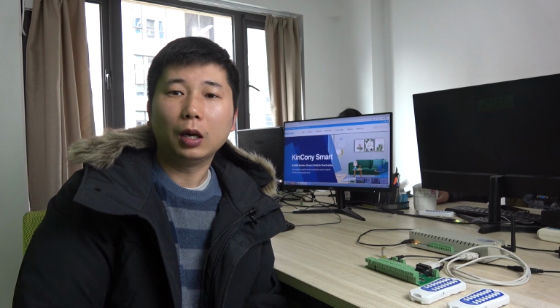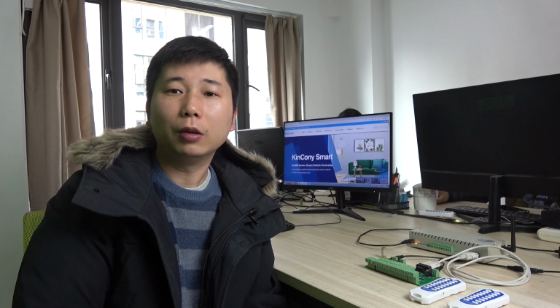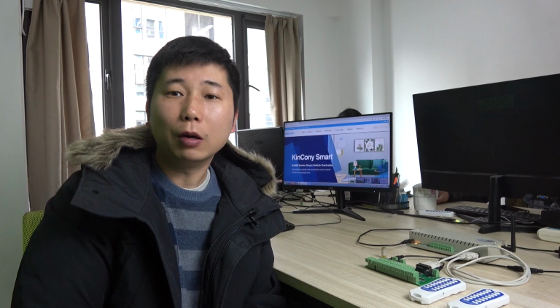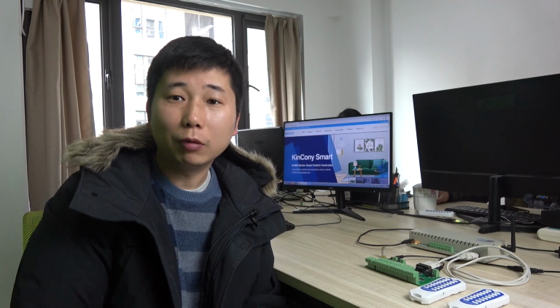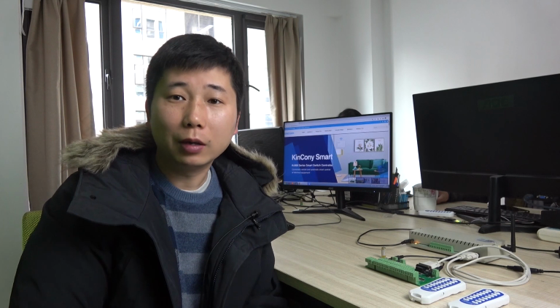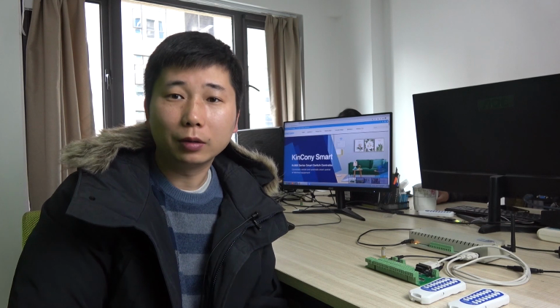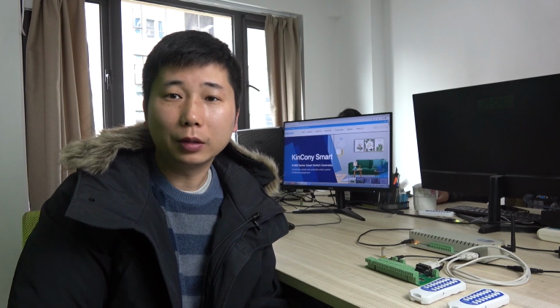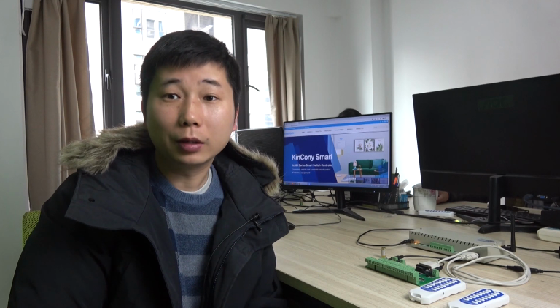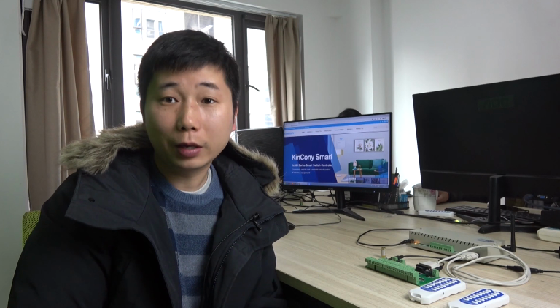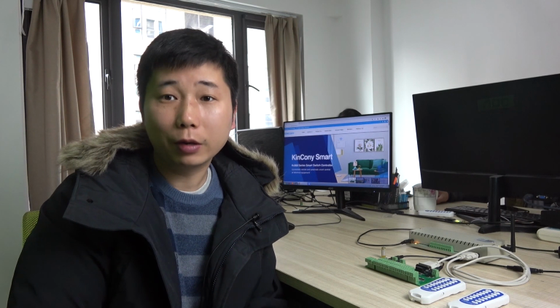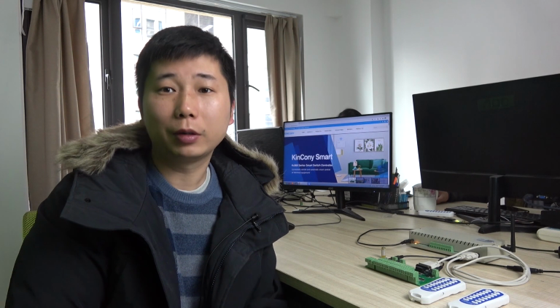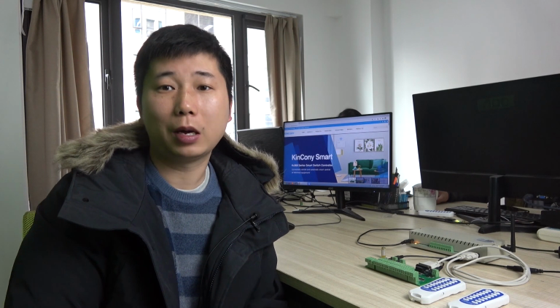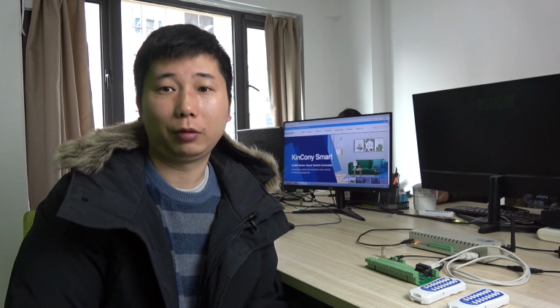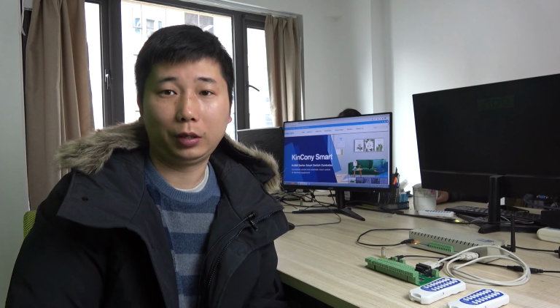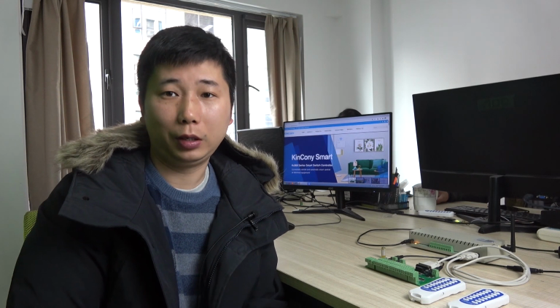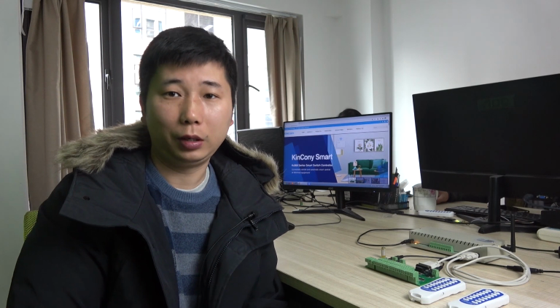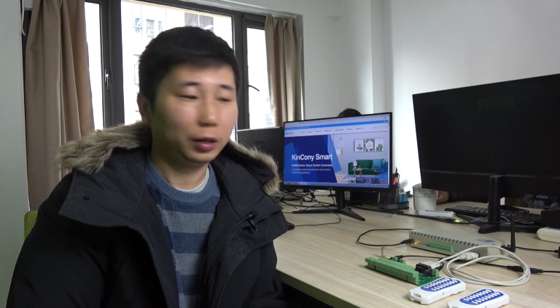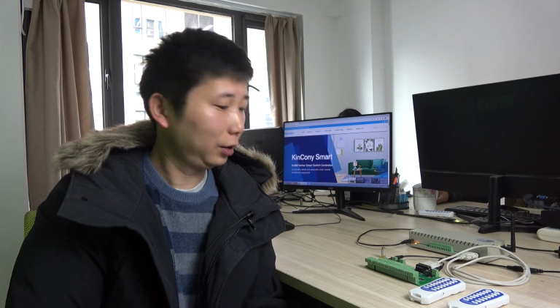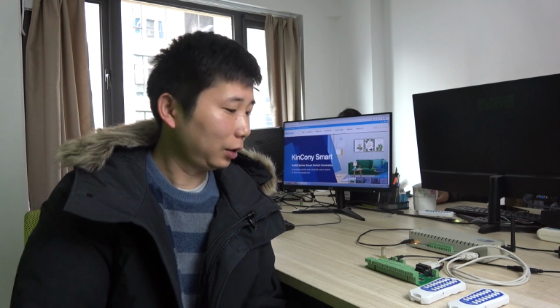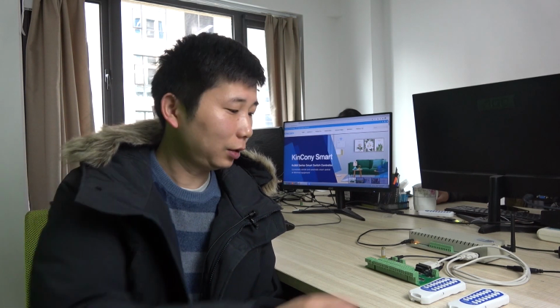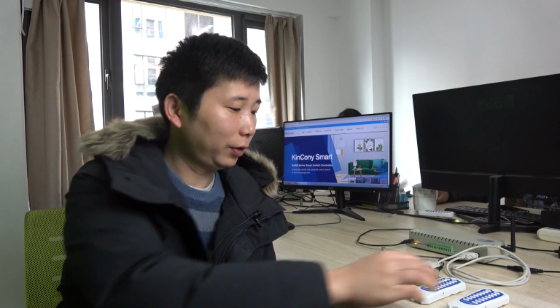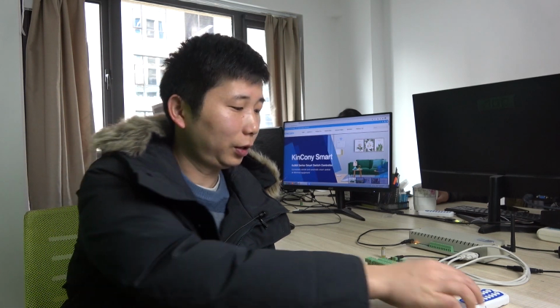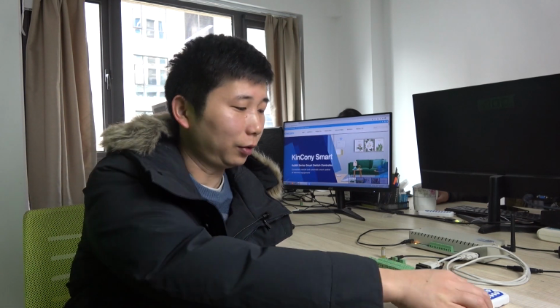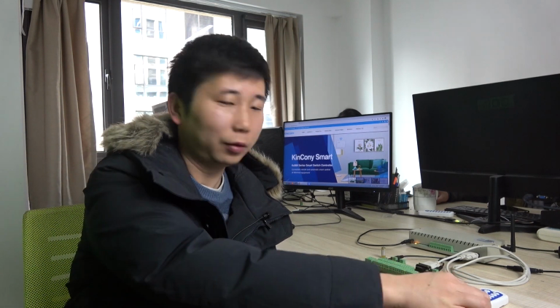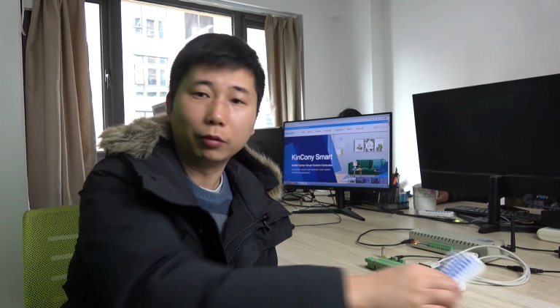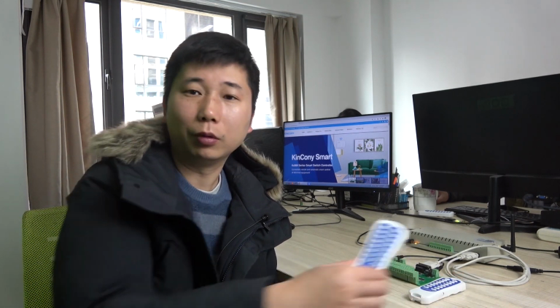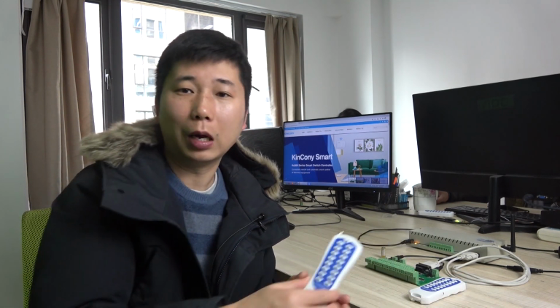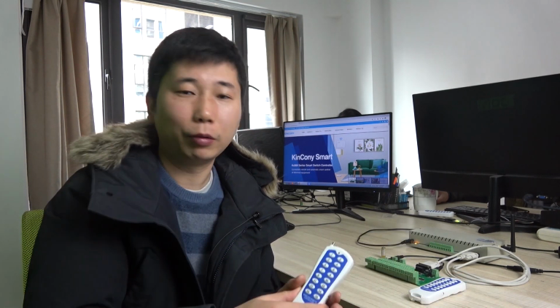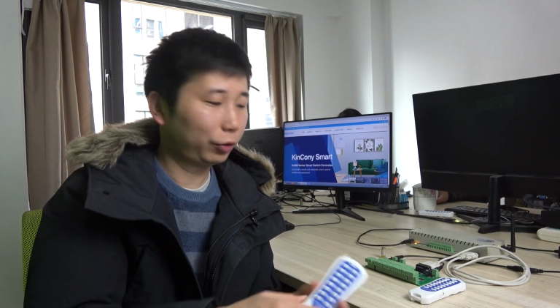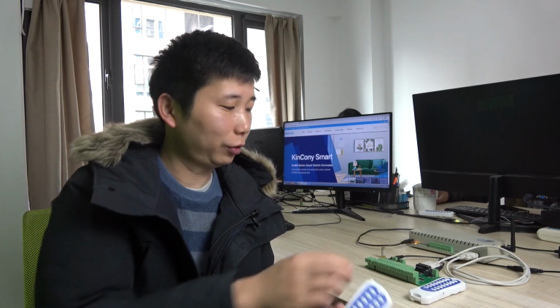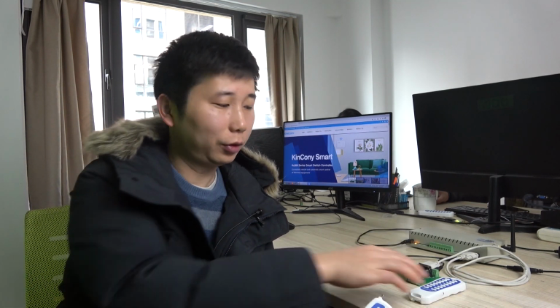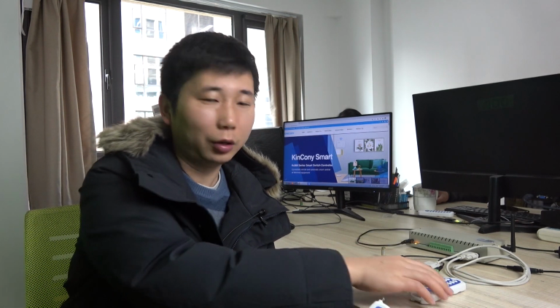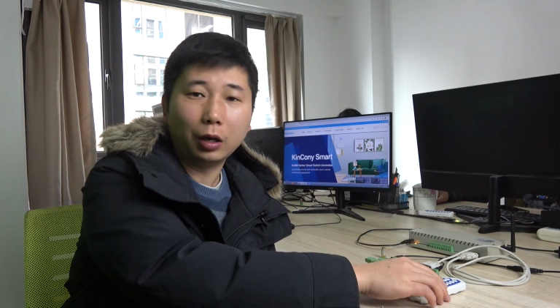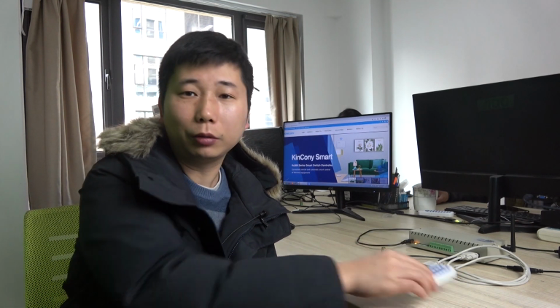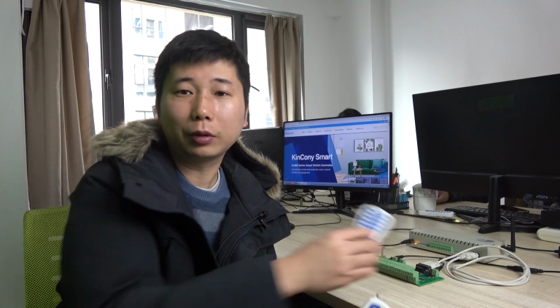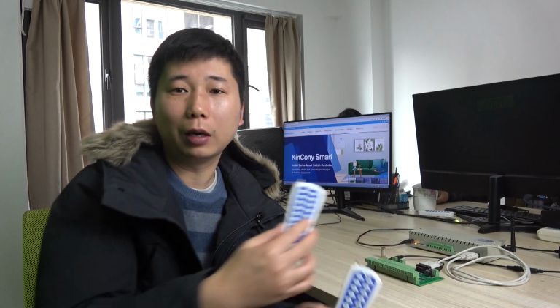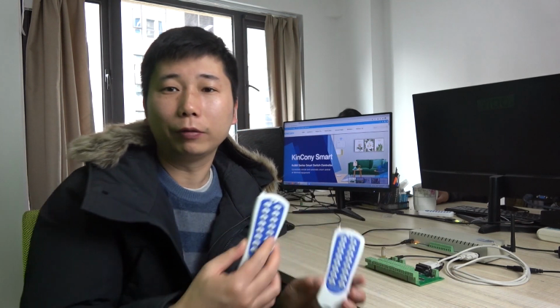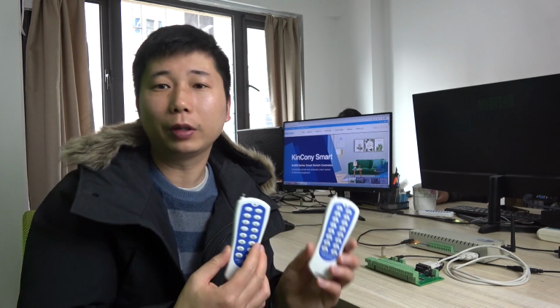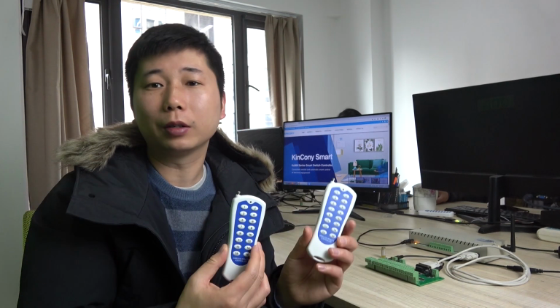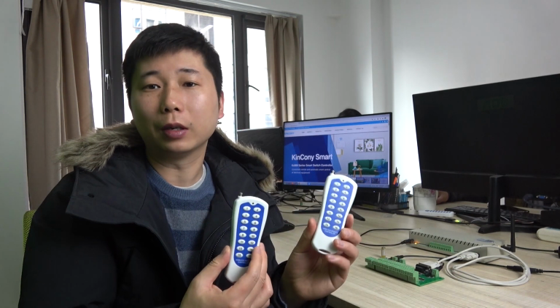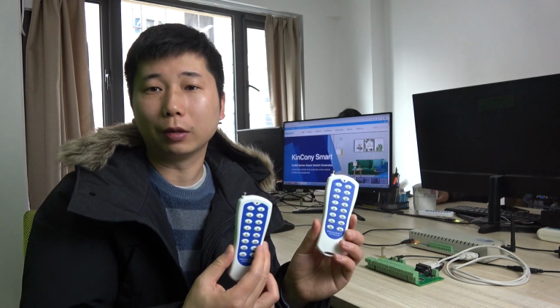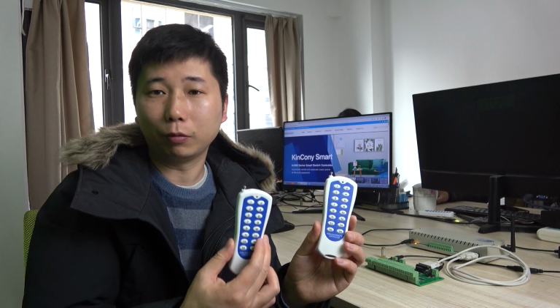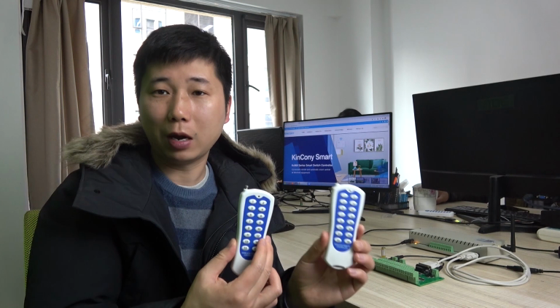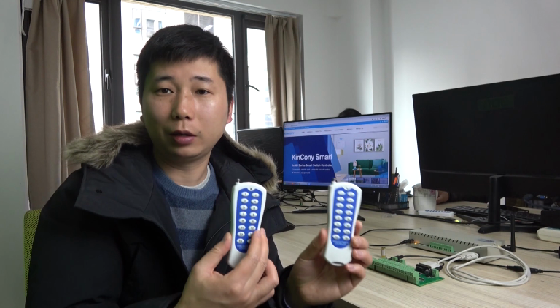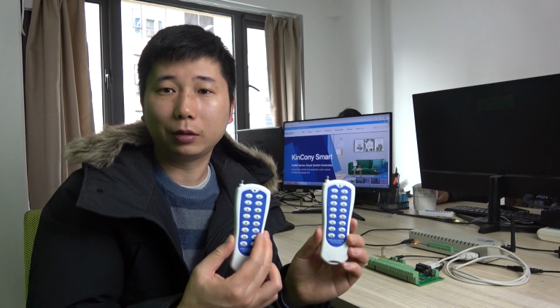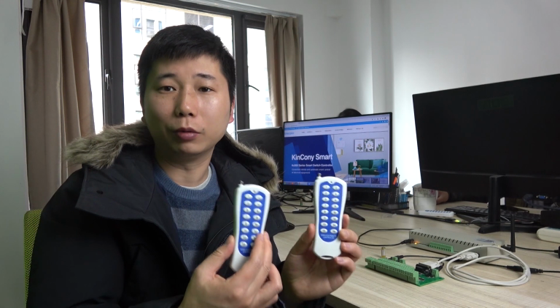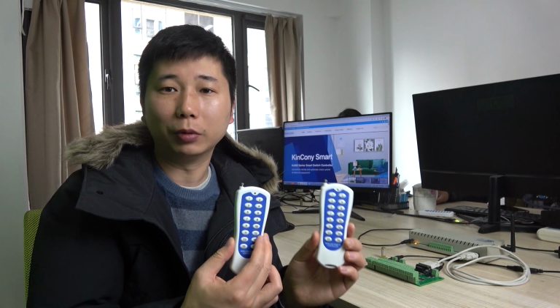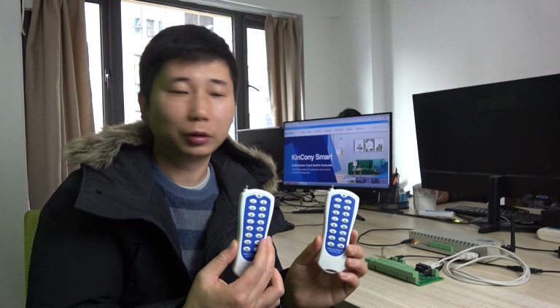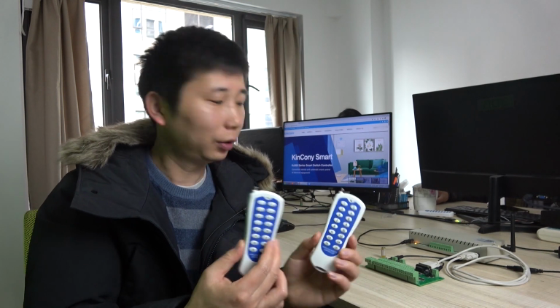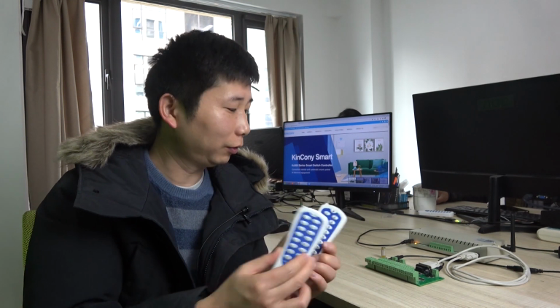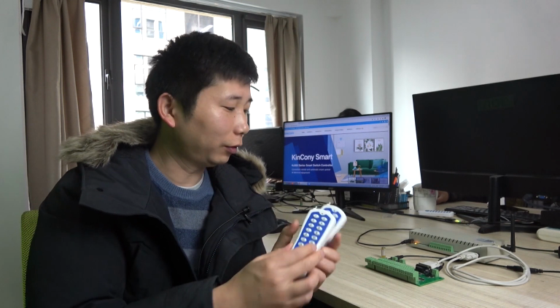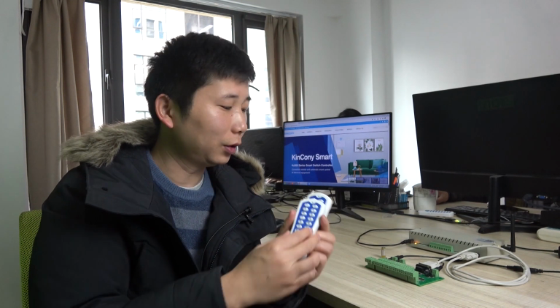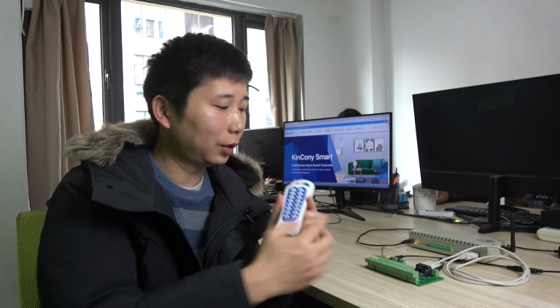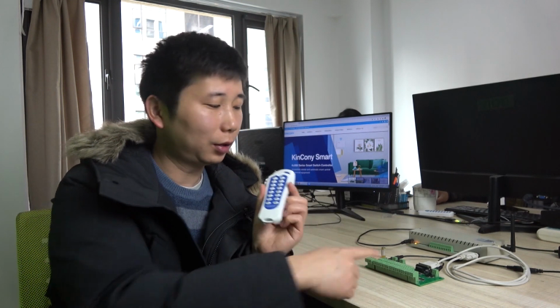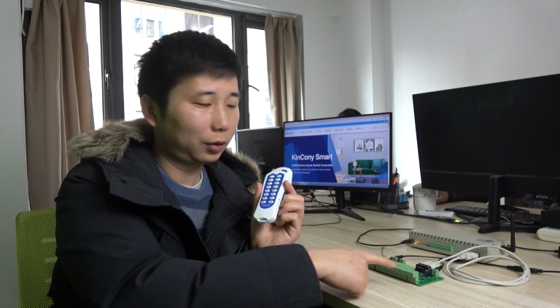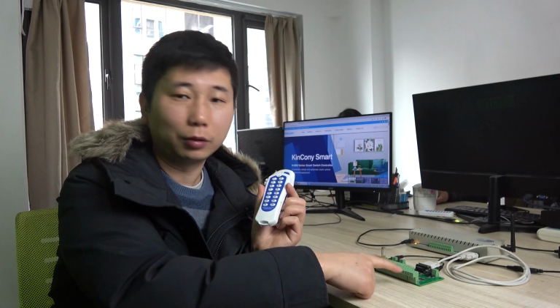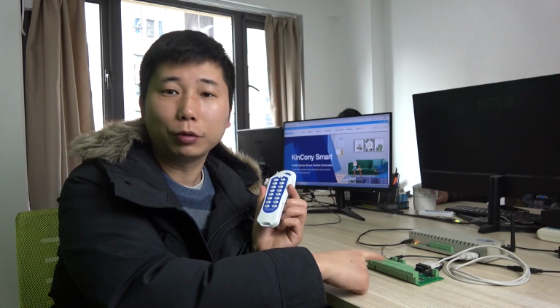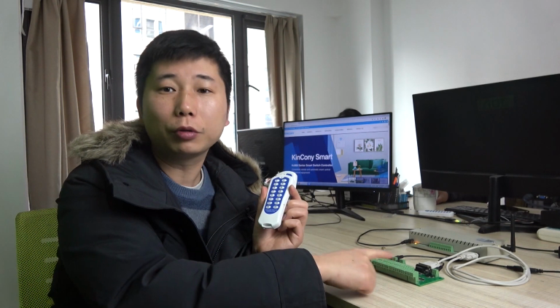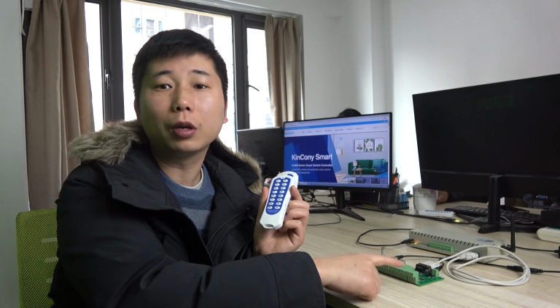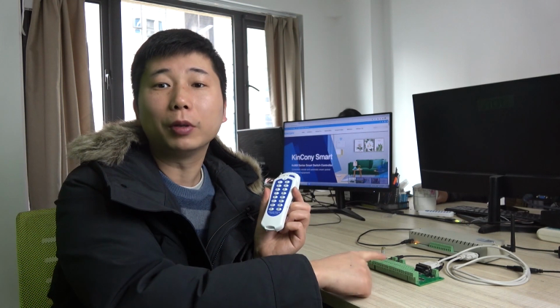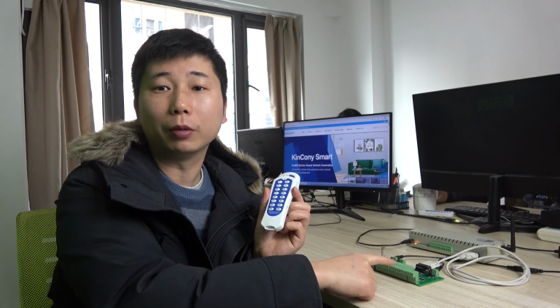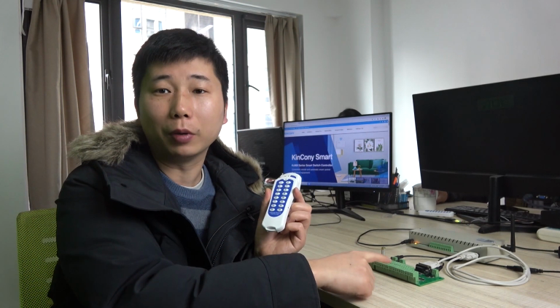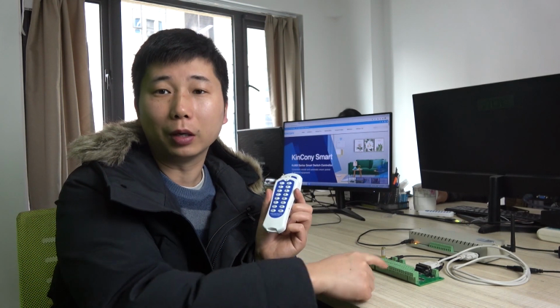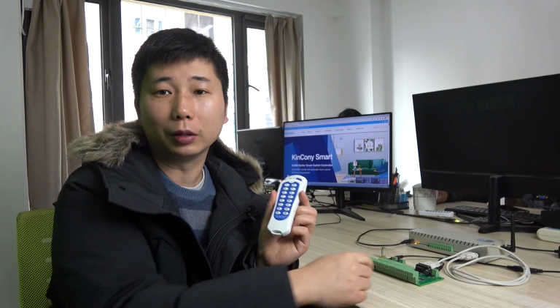Hello everyone, this is Kinkone IoT. In this video, I will show you how to configure the wireless remote for the switch terminal board.